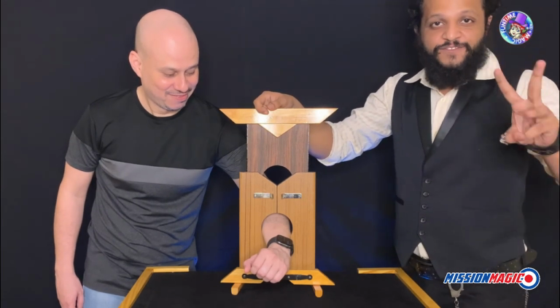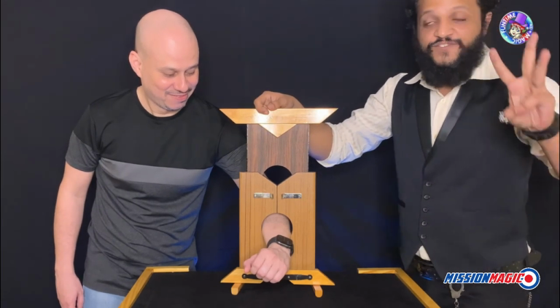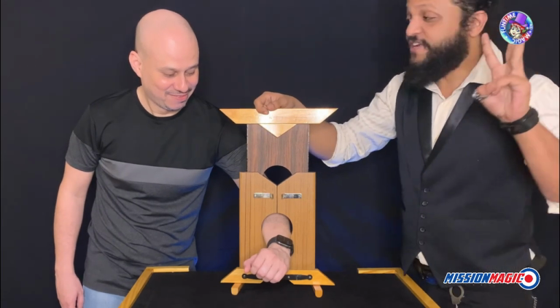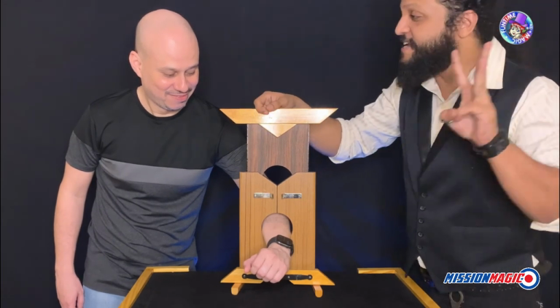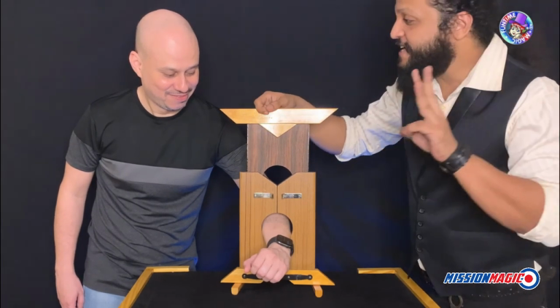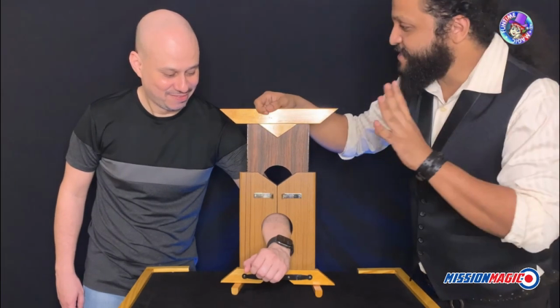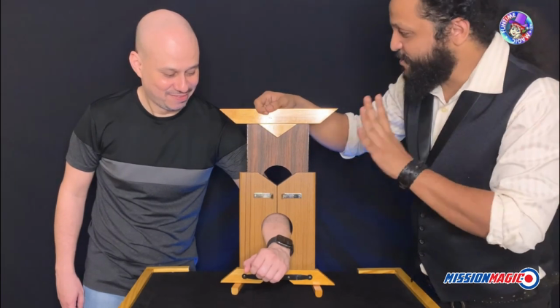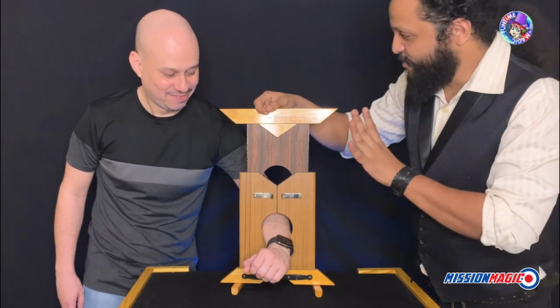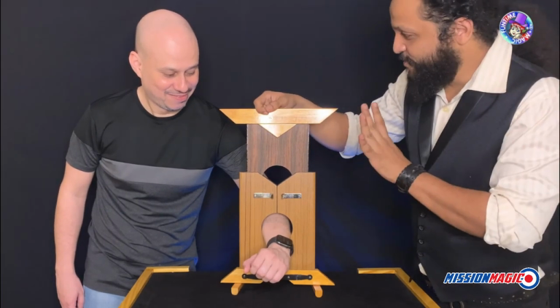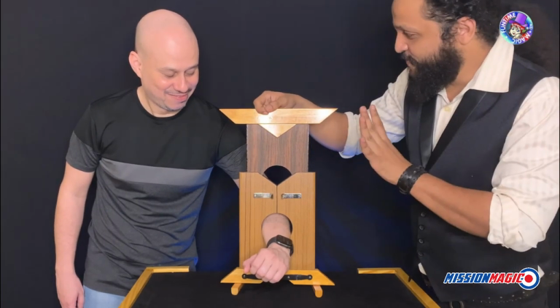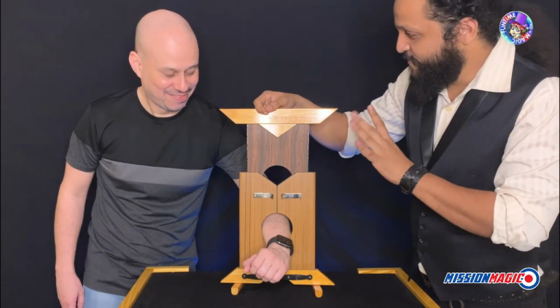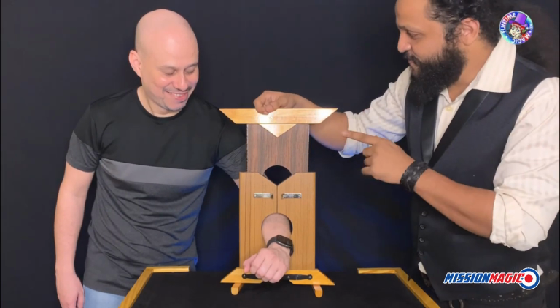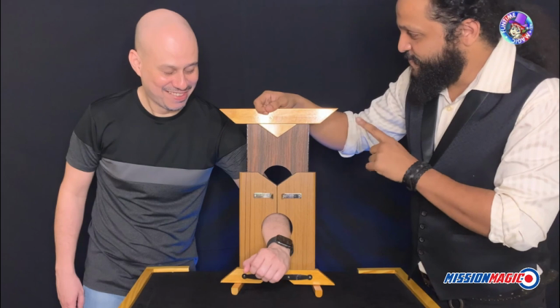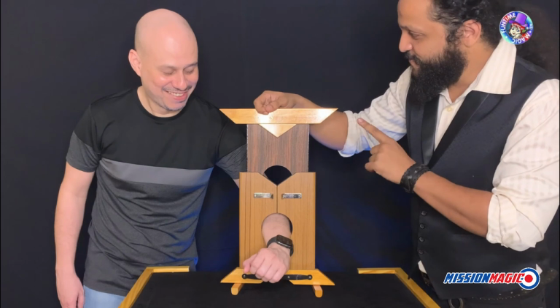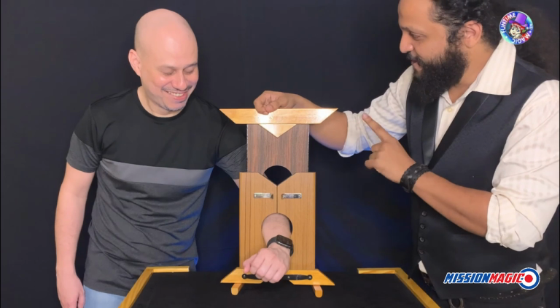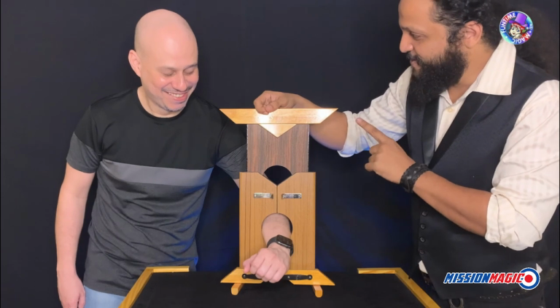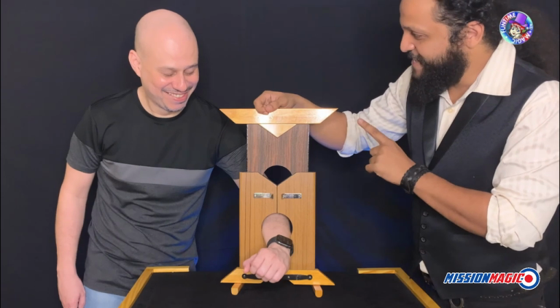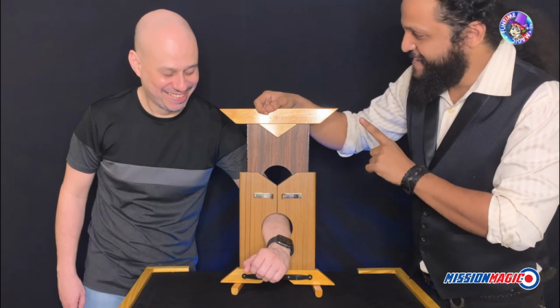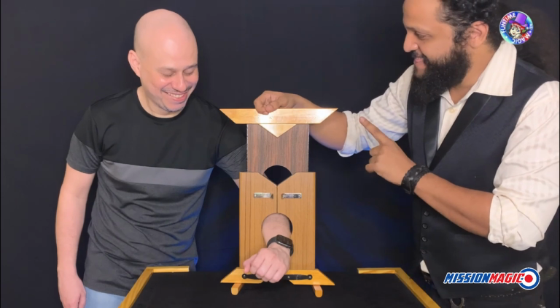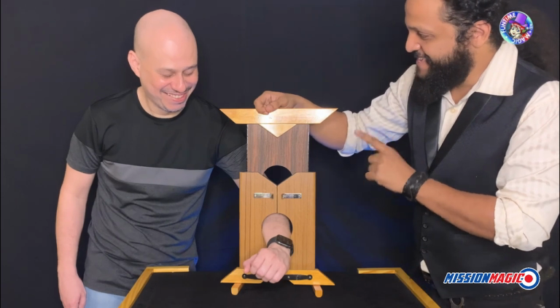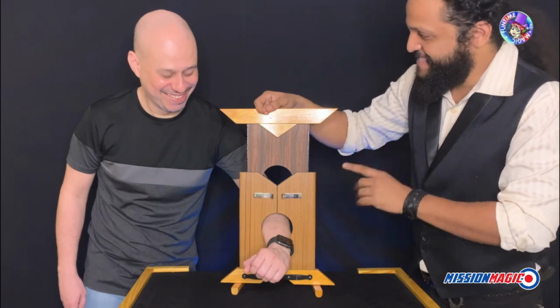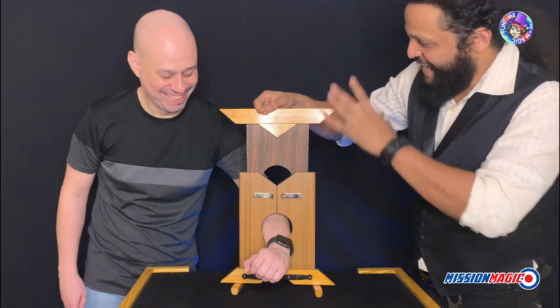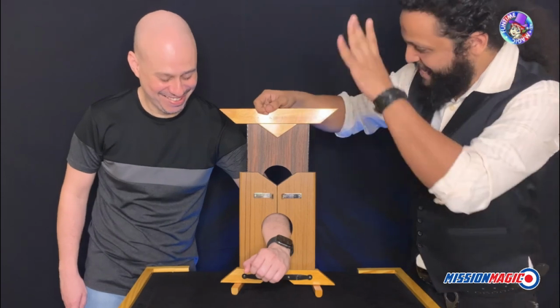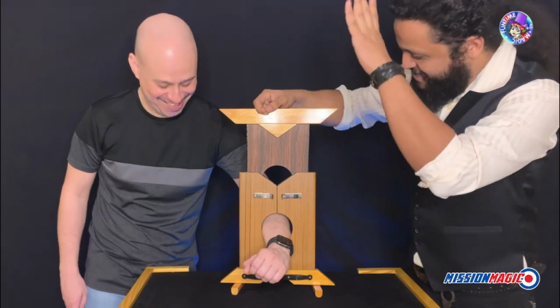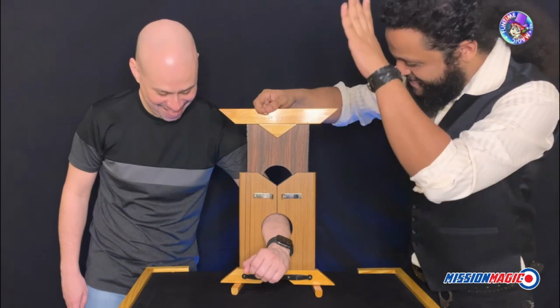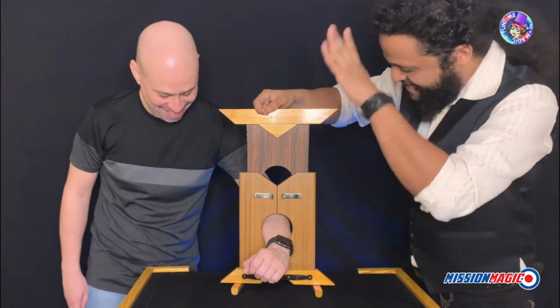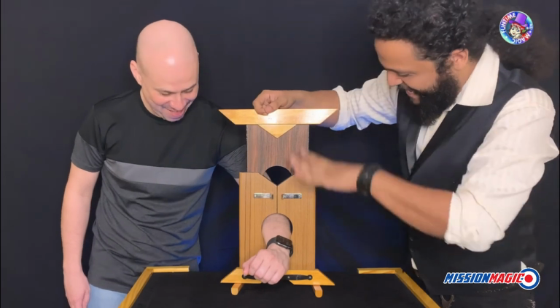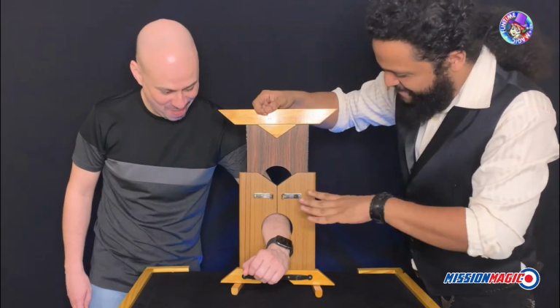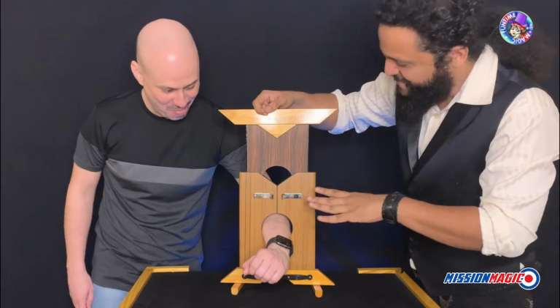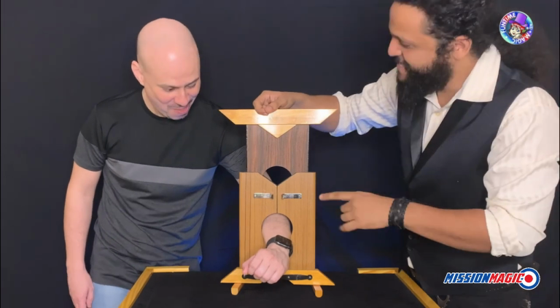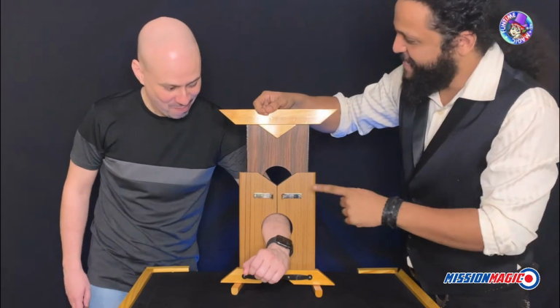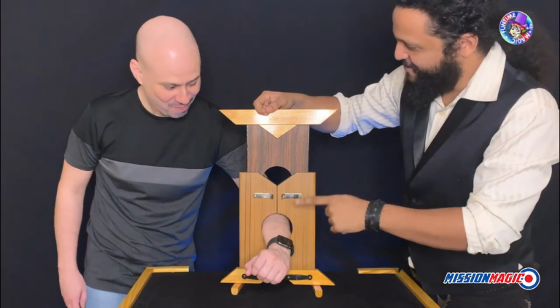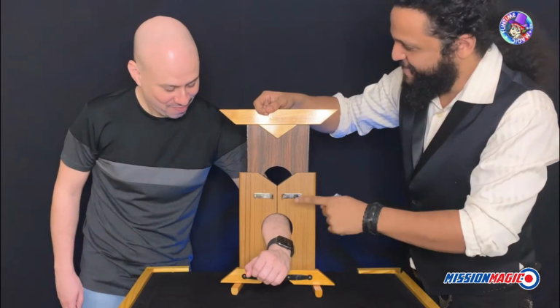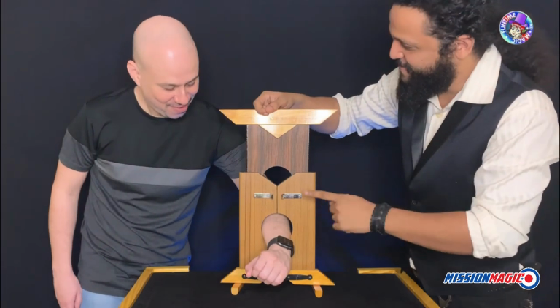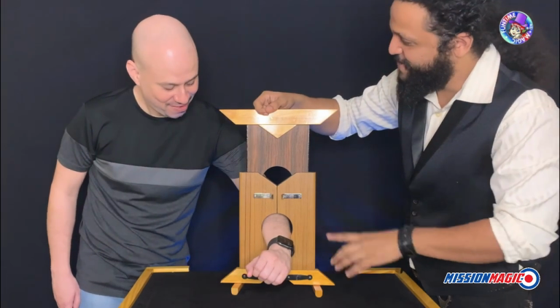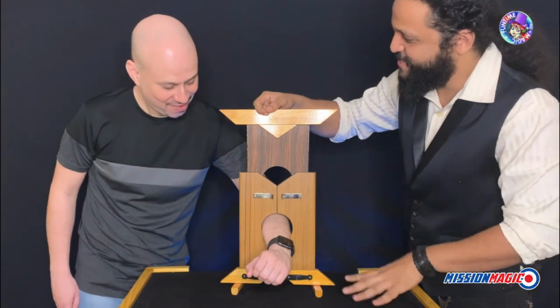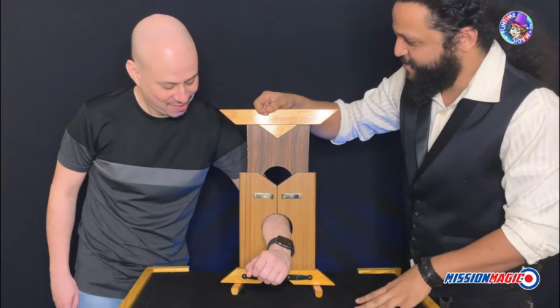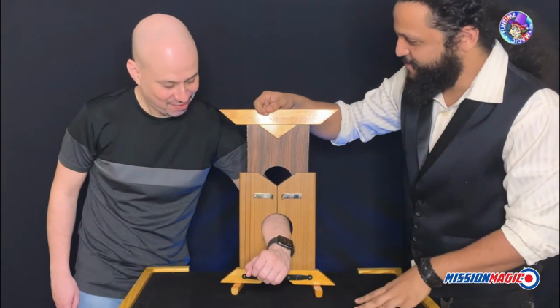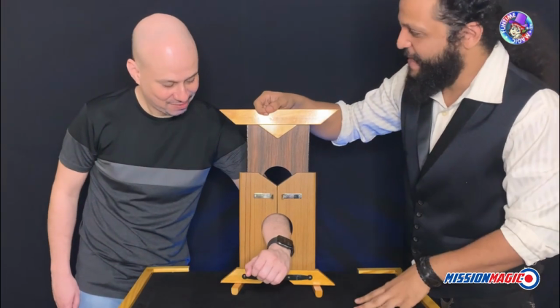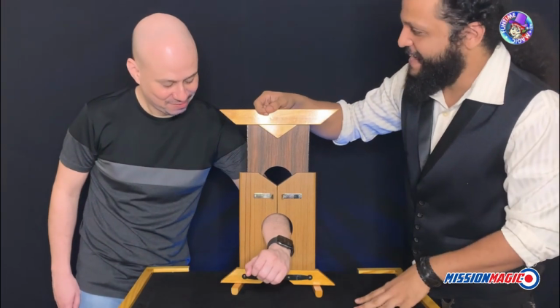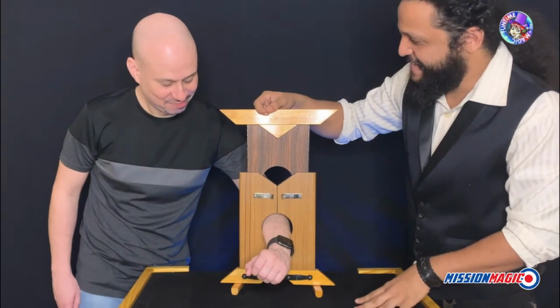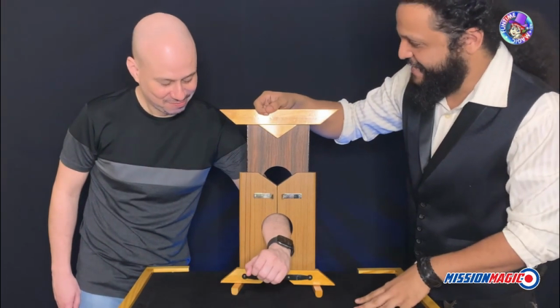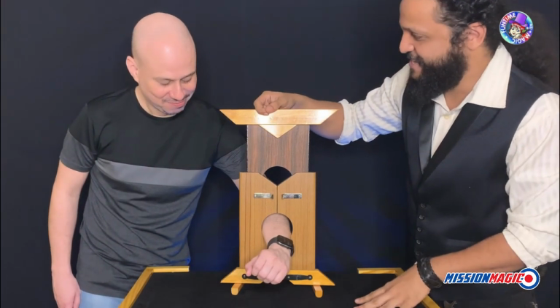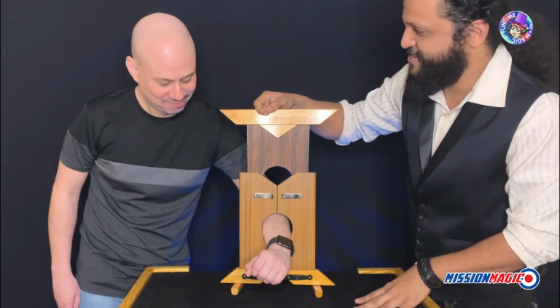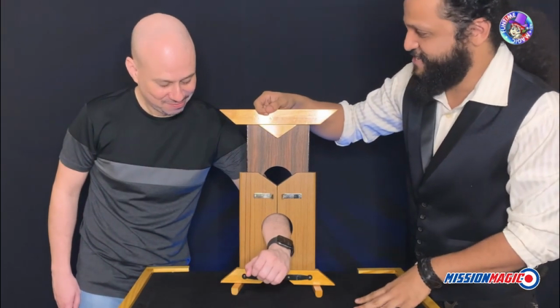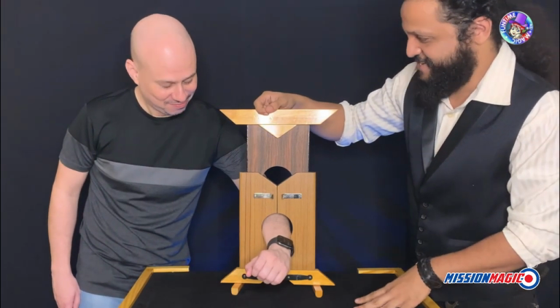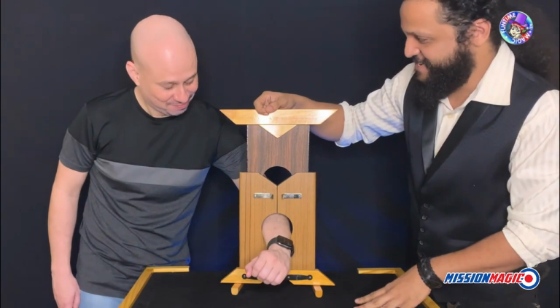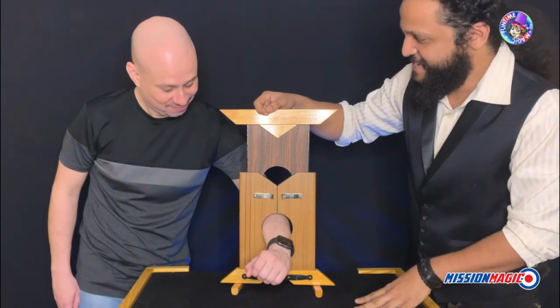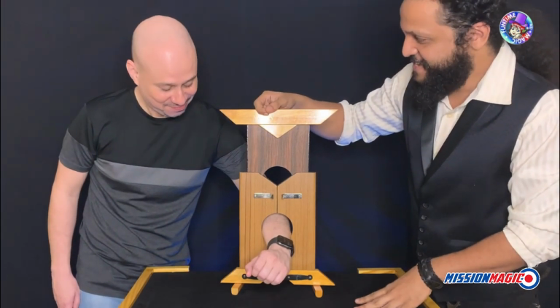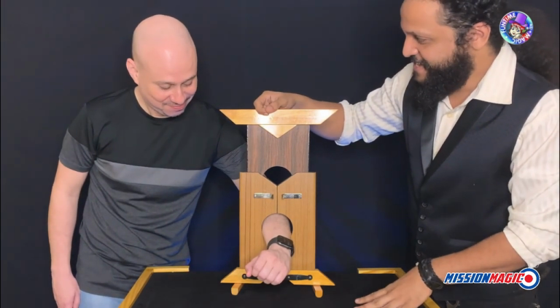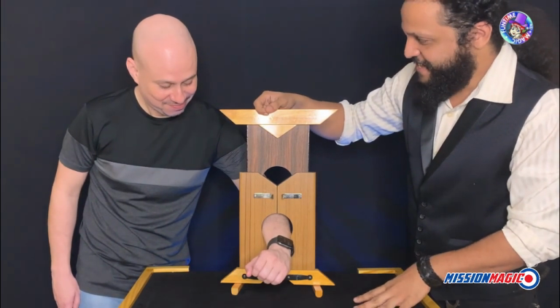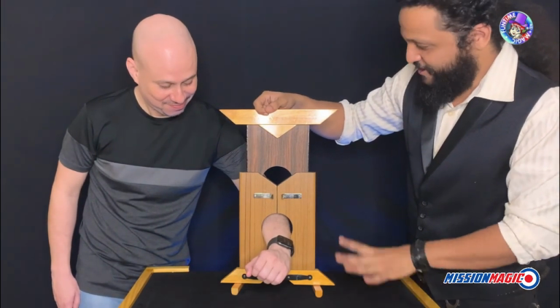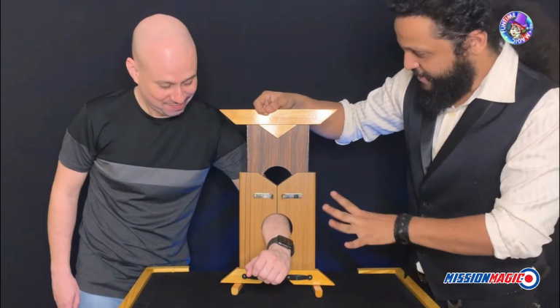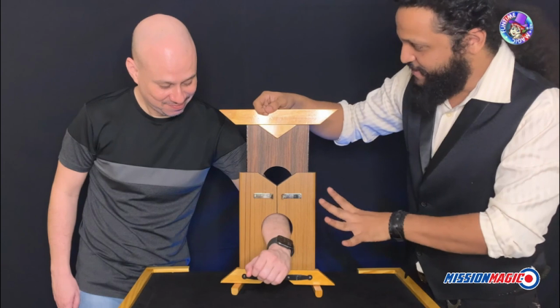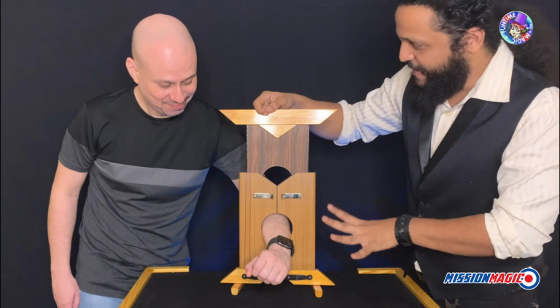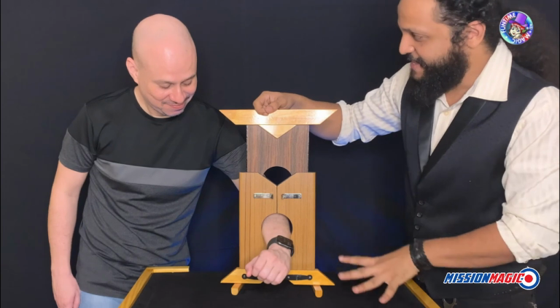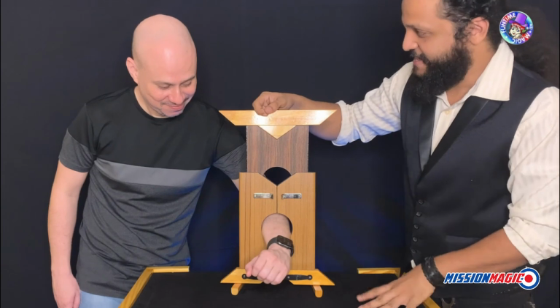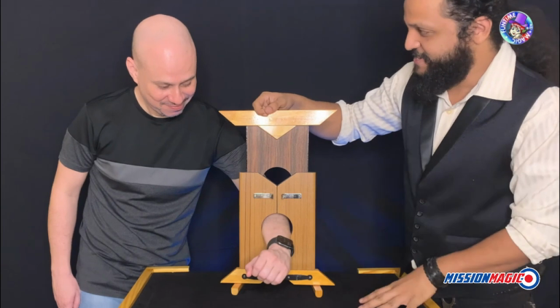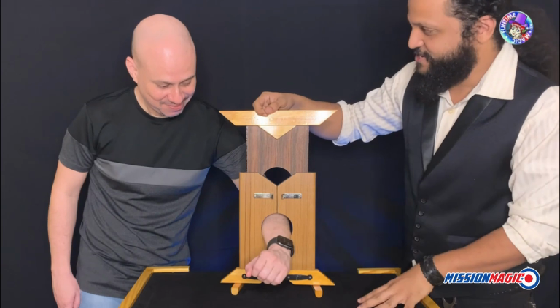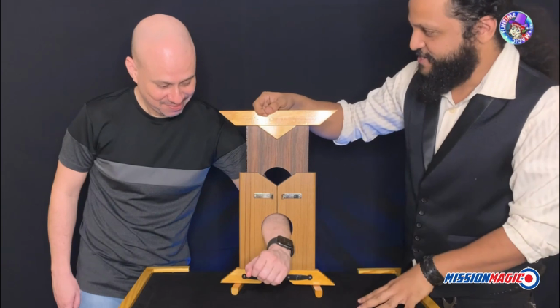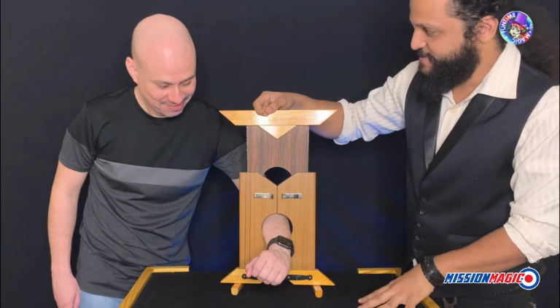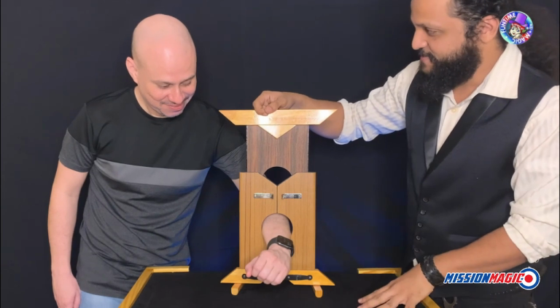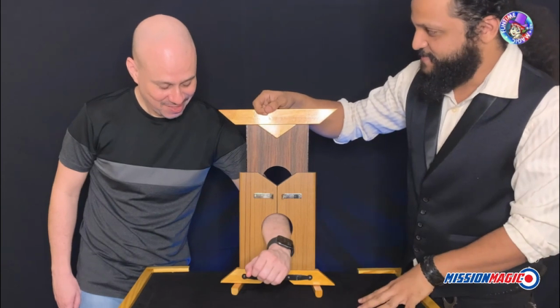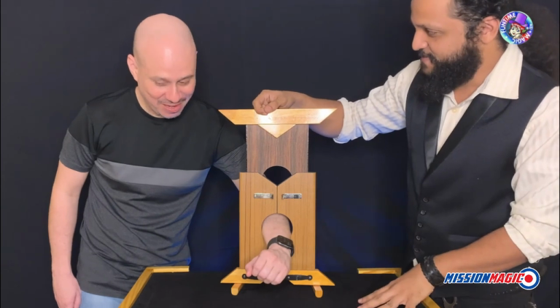Three days ago, when we did this, I actually slammed this down and the person got badly injured. Like really badly injured.